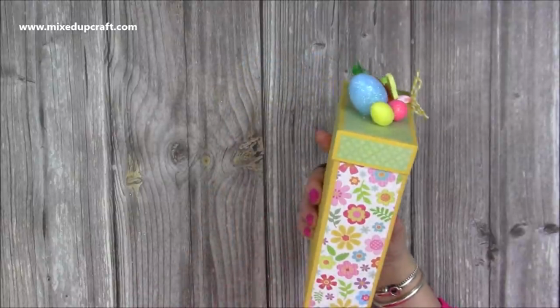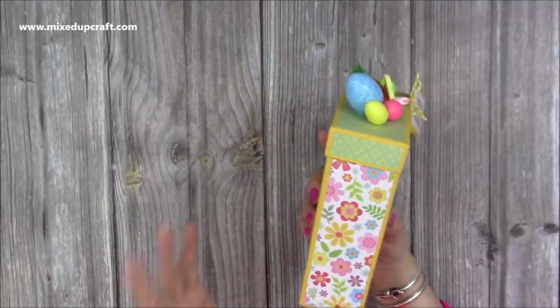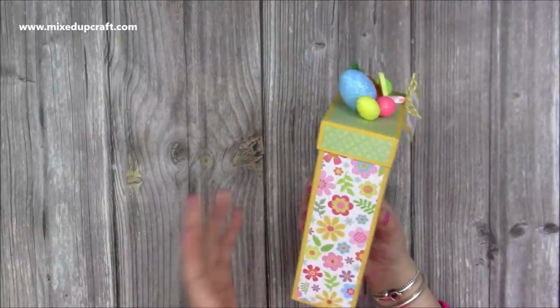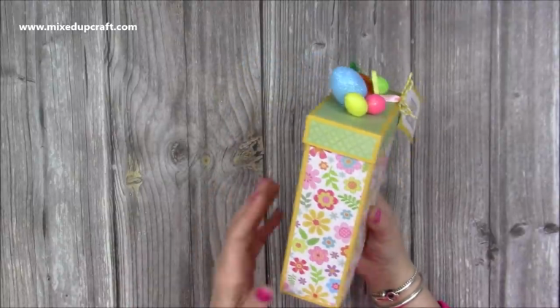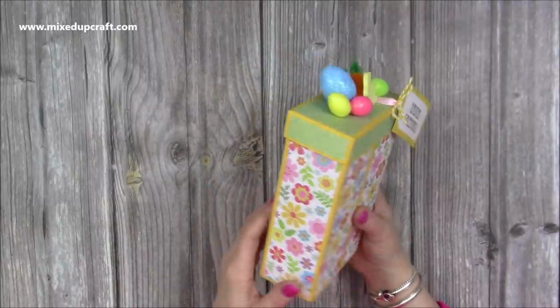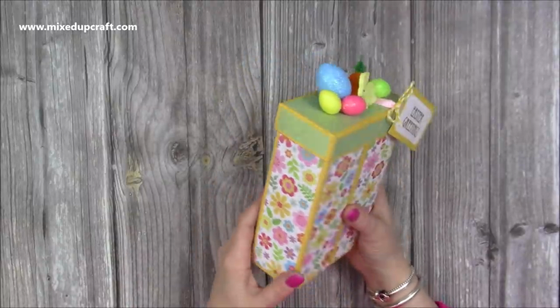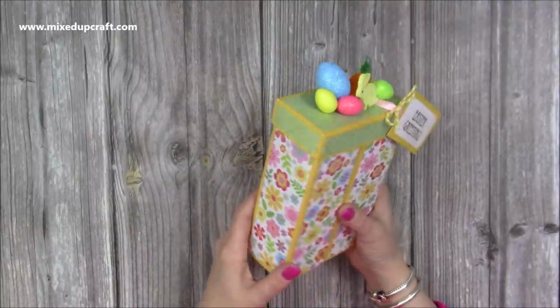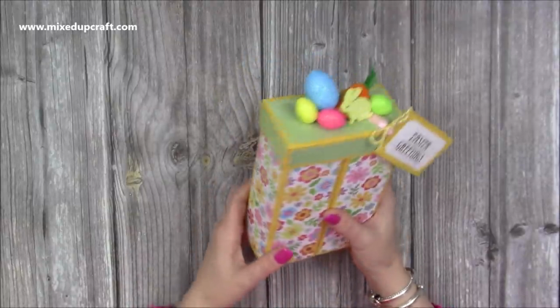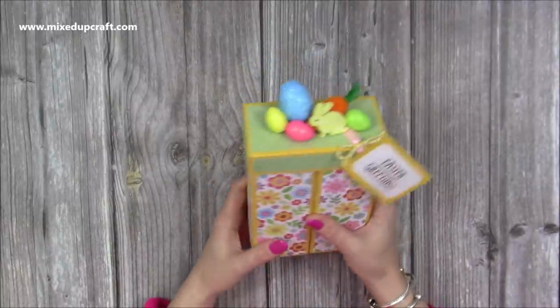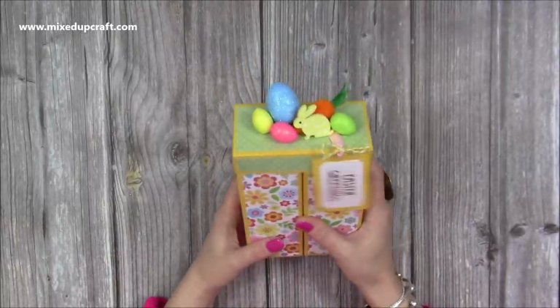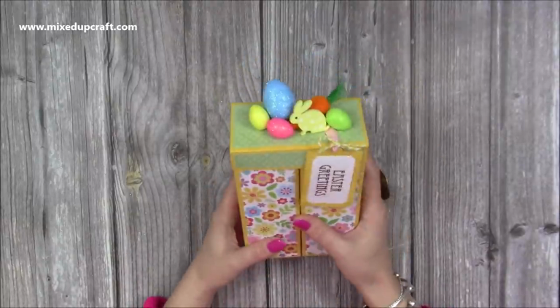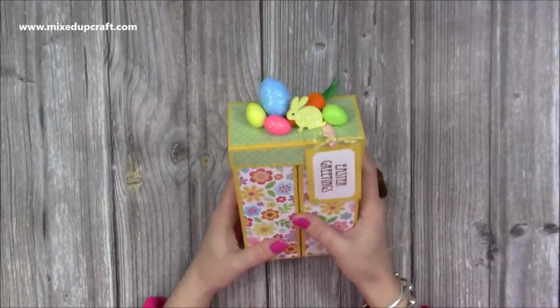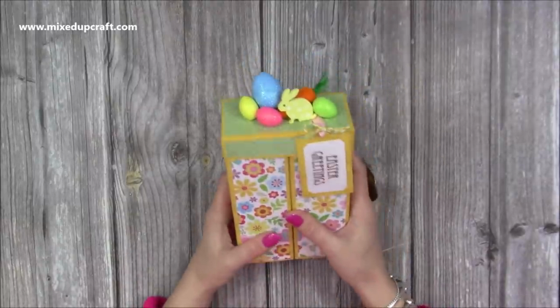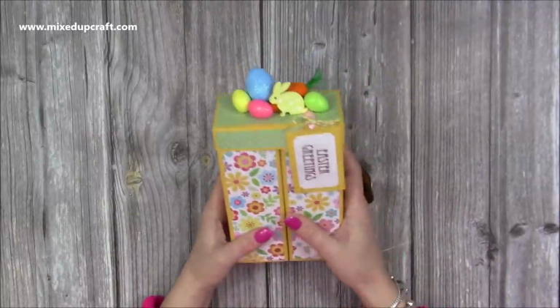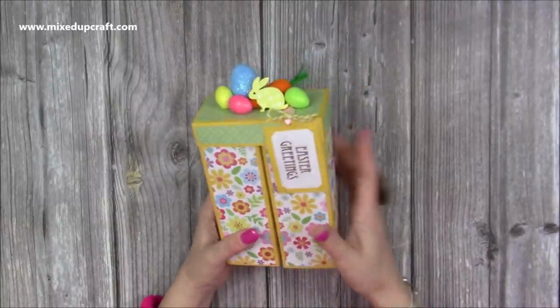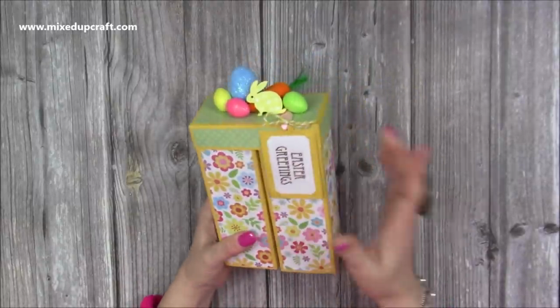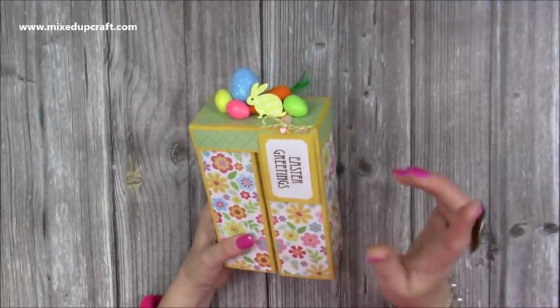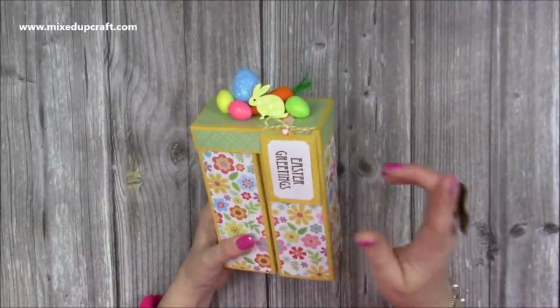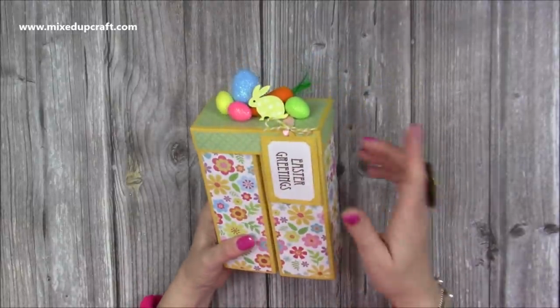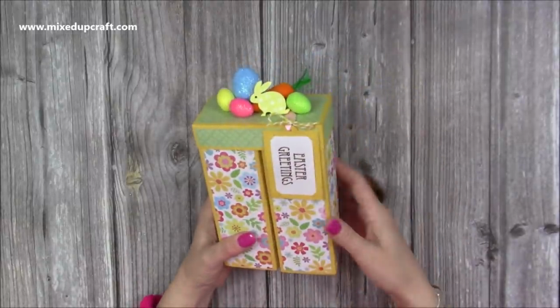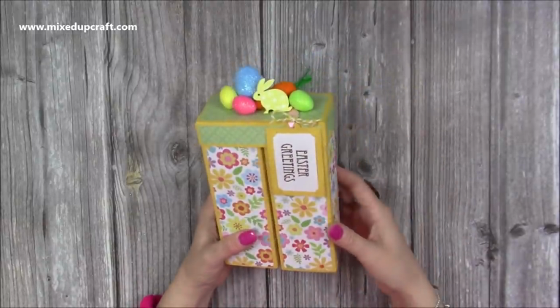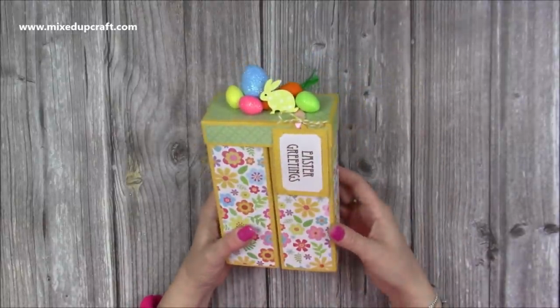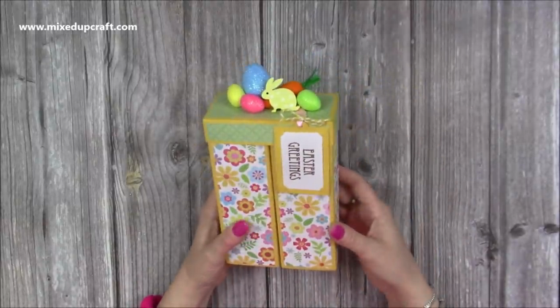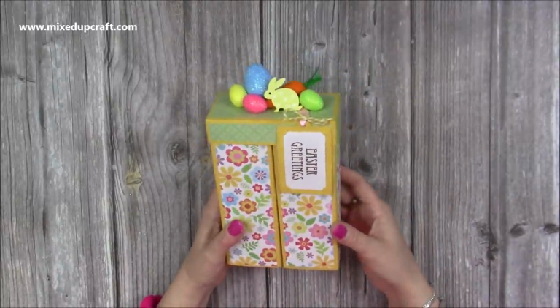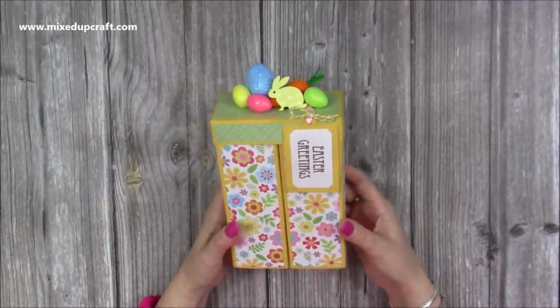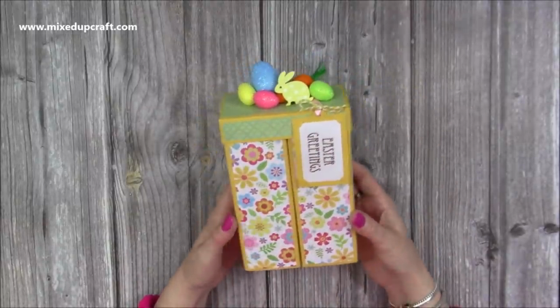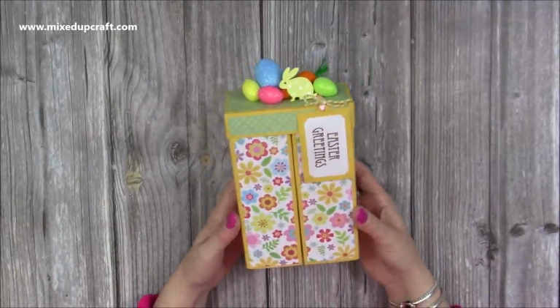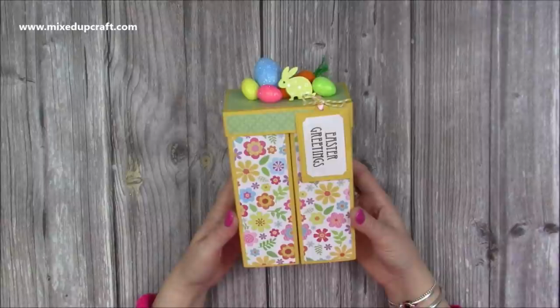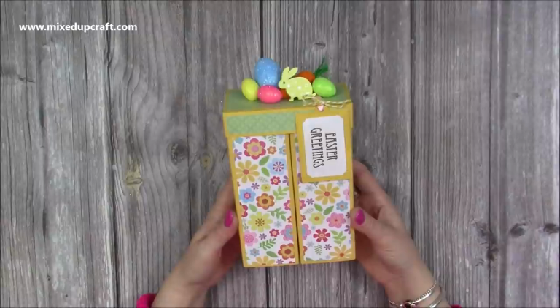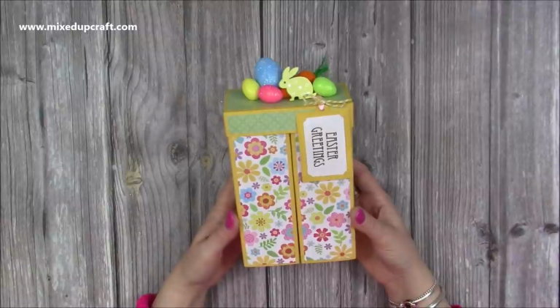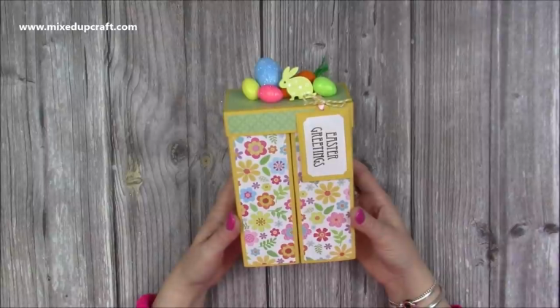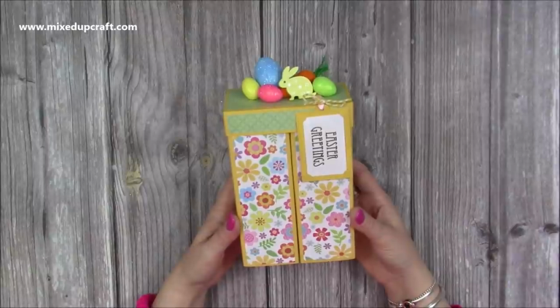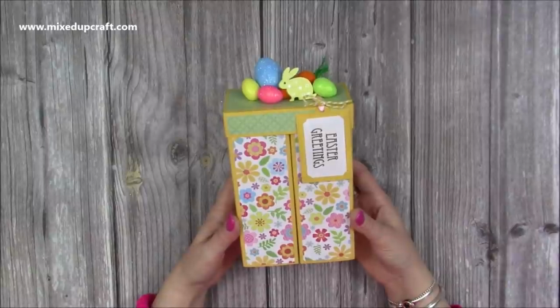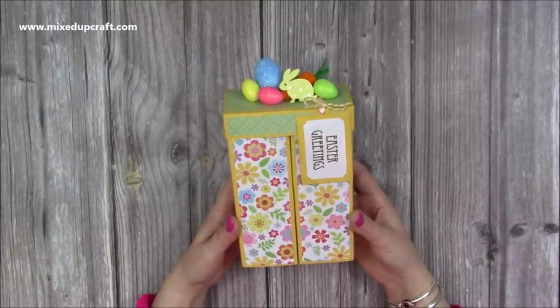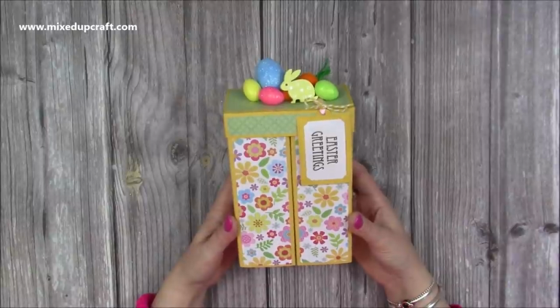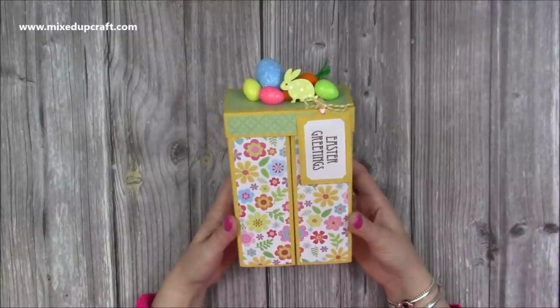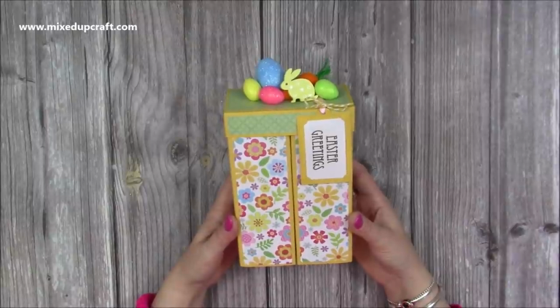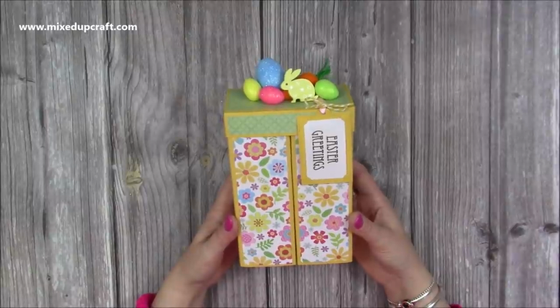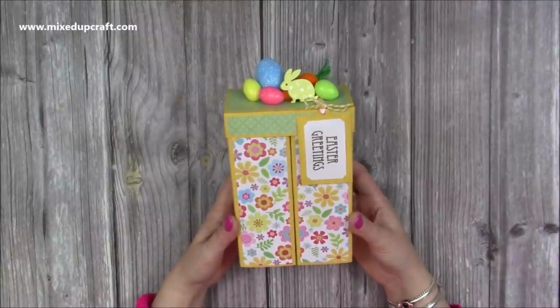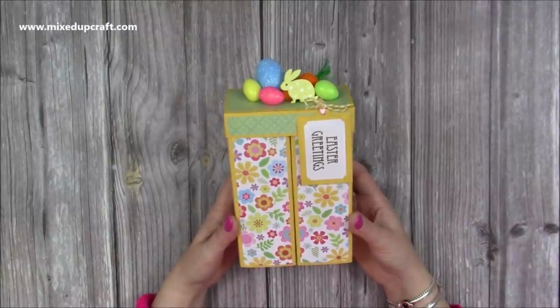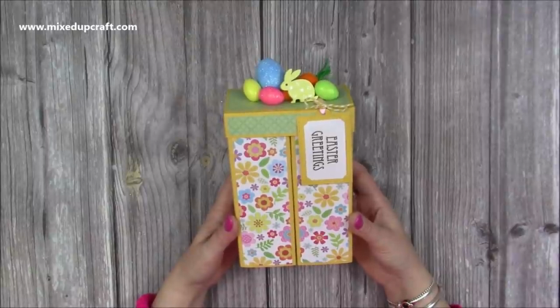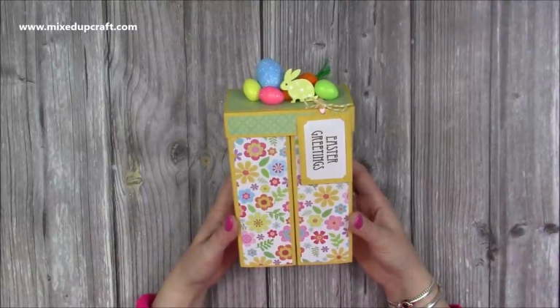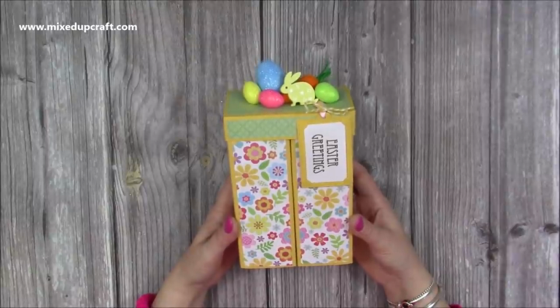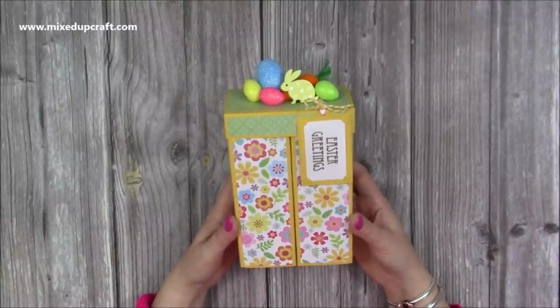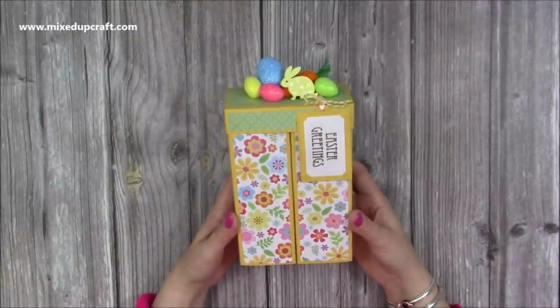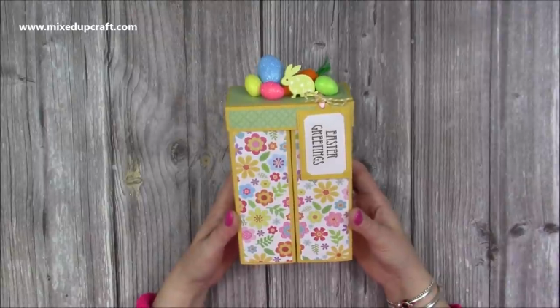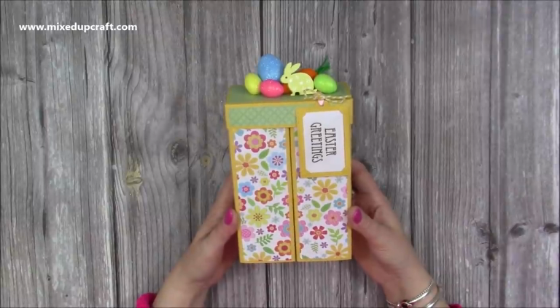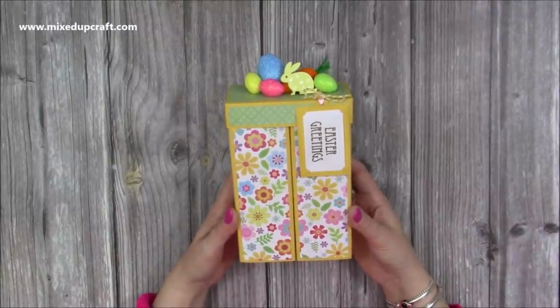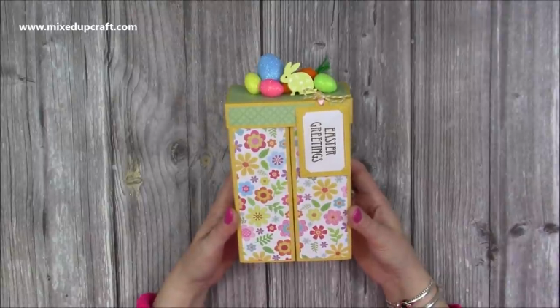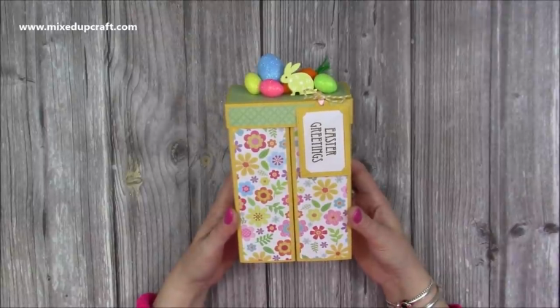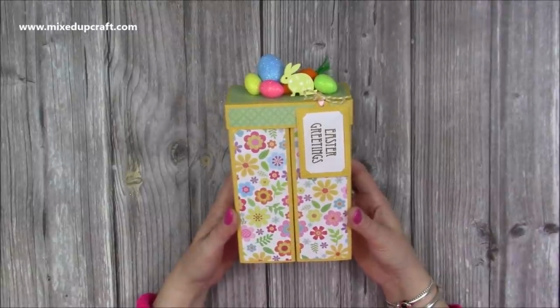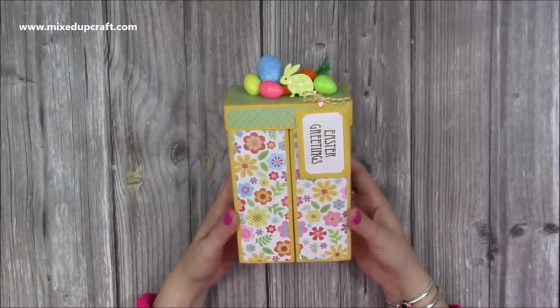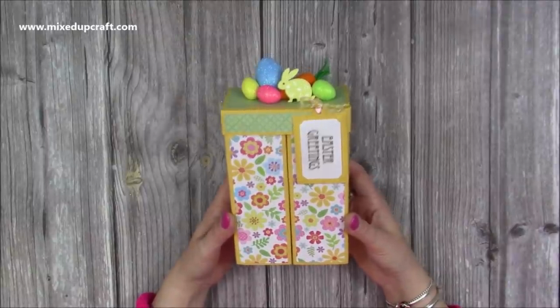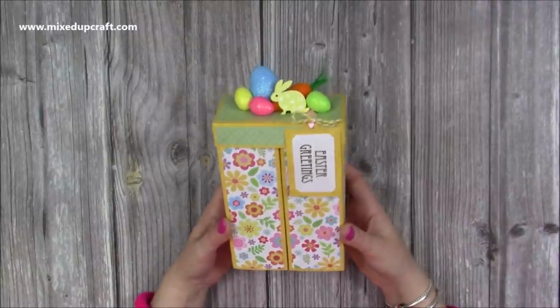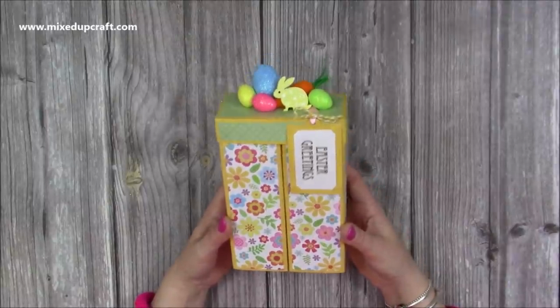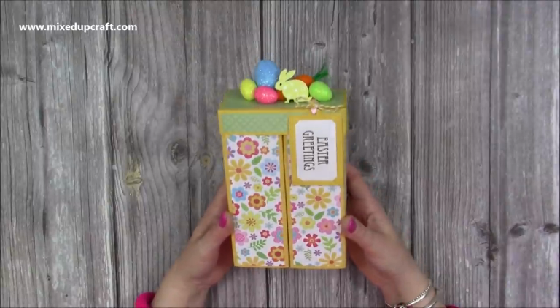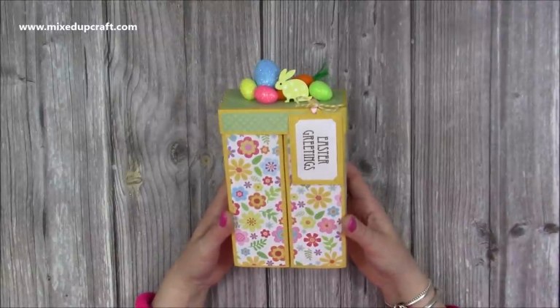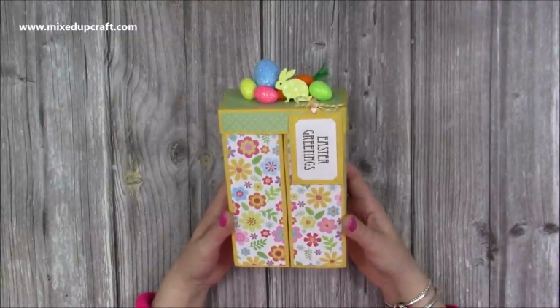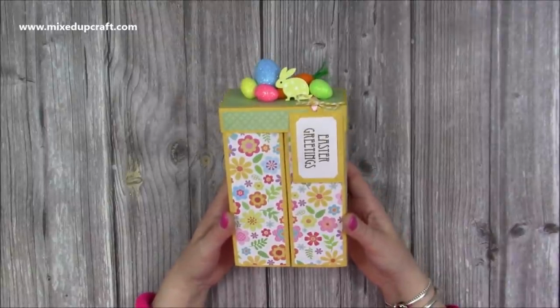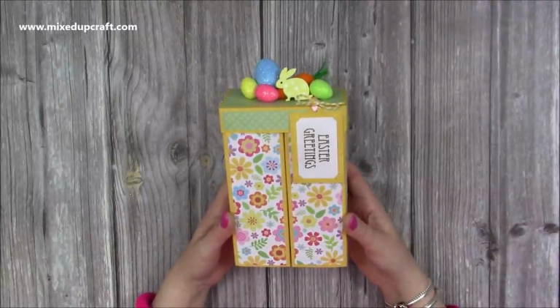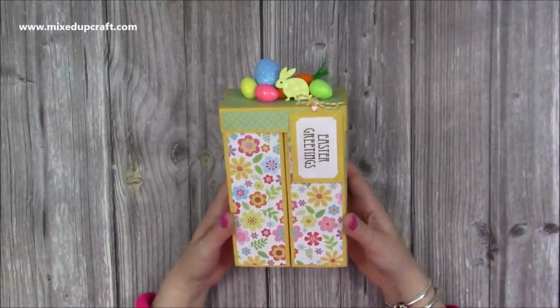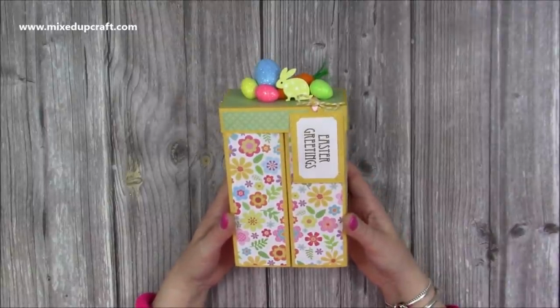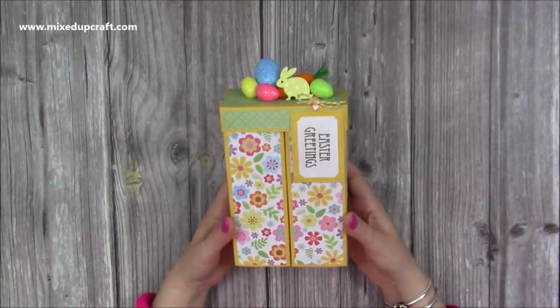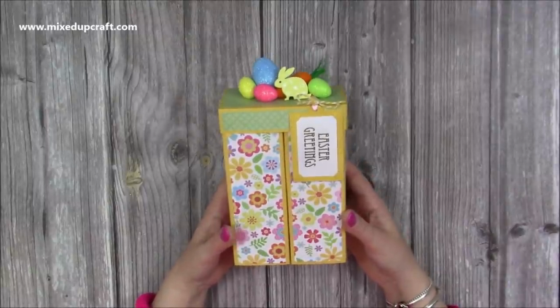I've made a stepper box before and I will link that up here so you can check that one out. I don't think it was for Easter but it was a spring theme — I think I used daffodils on that one.